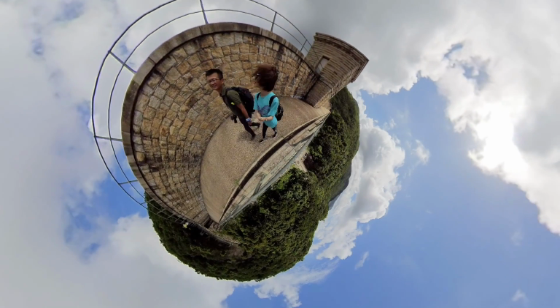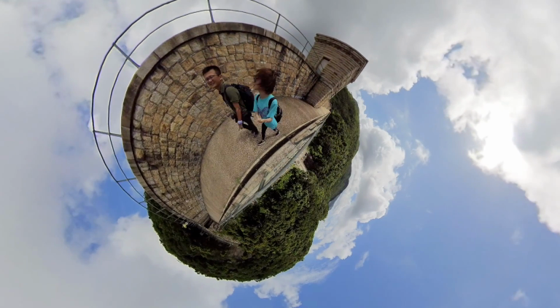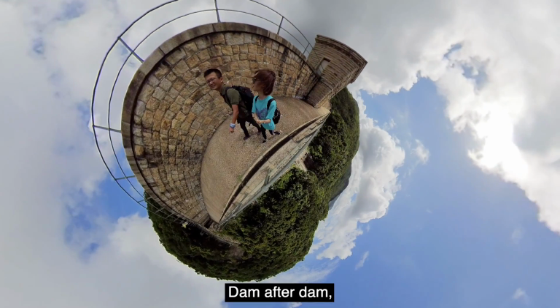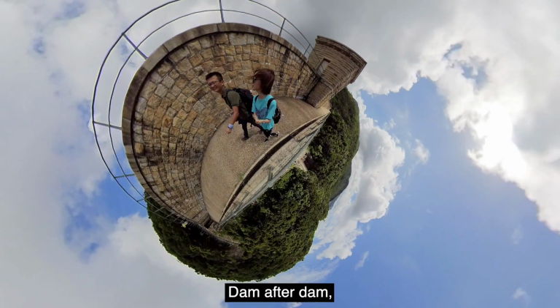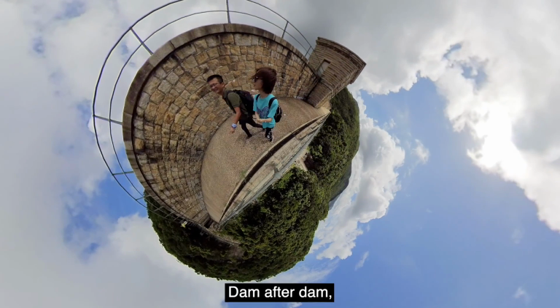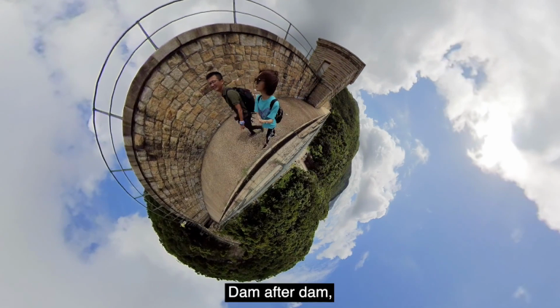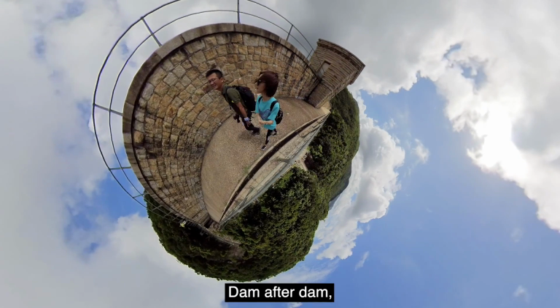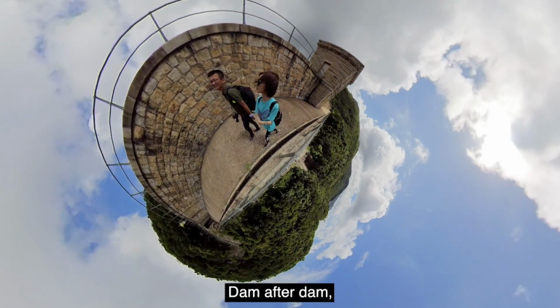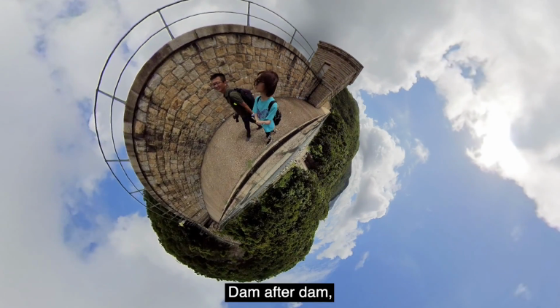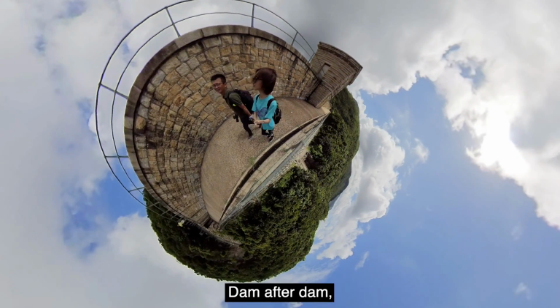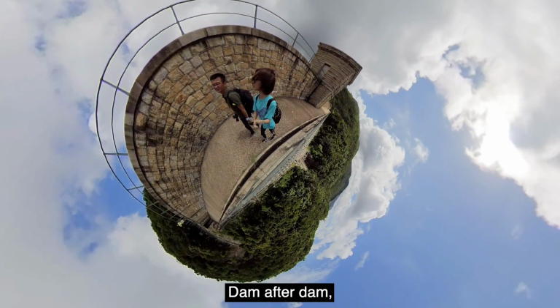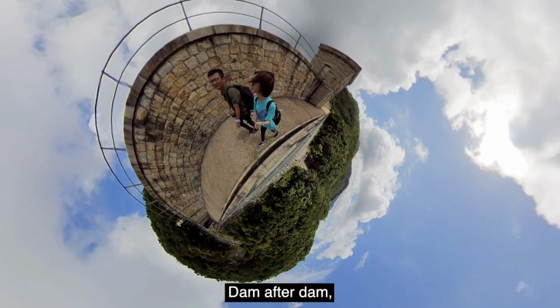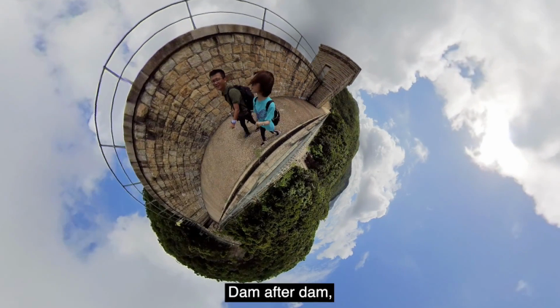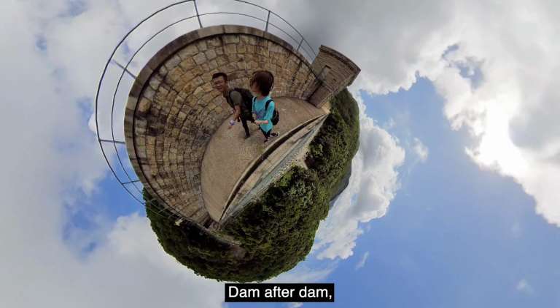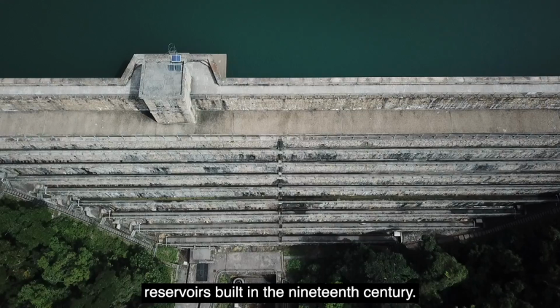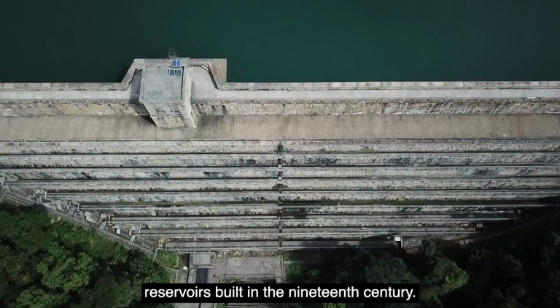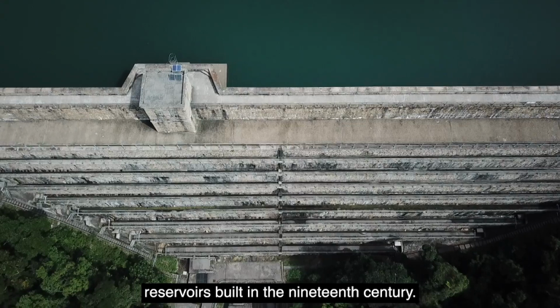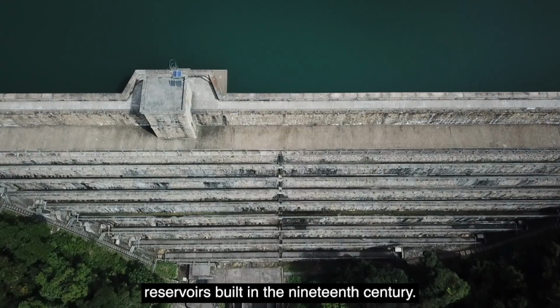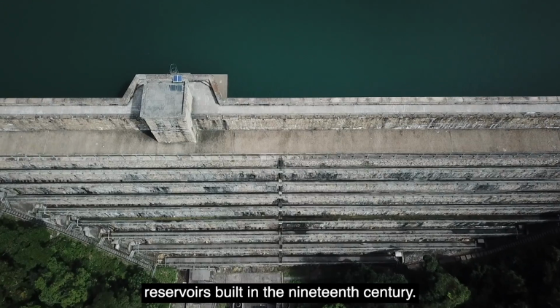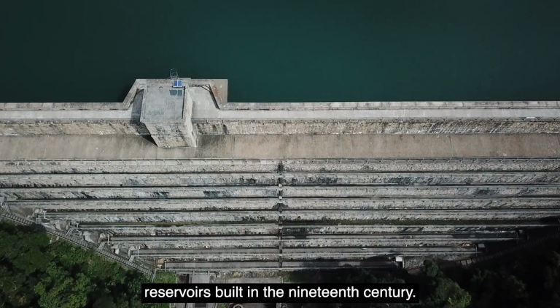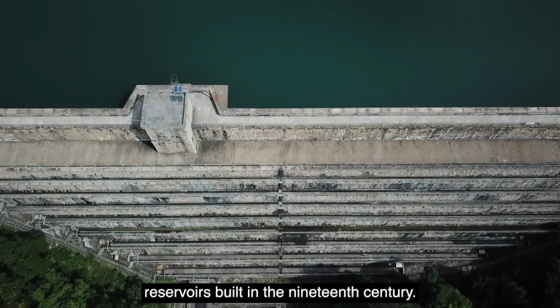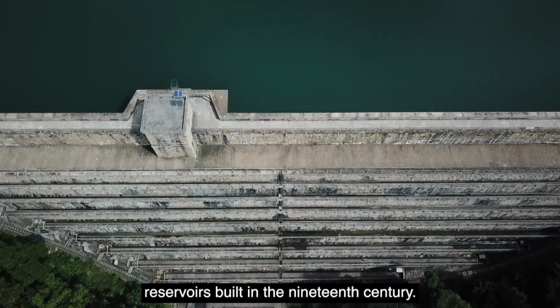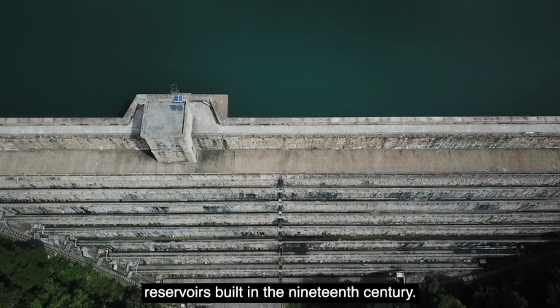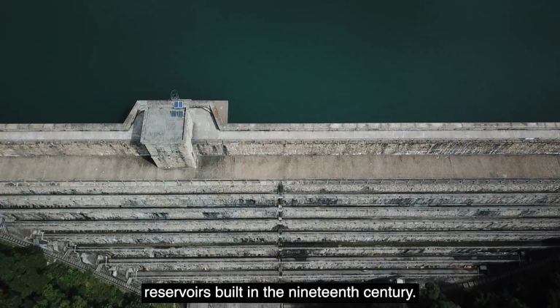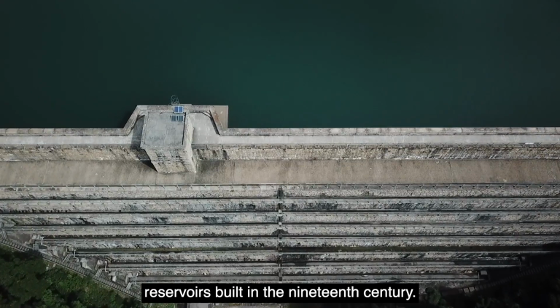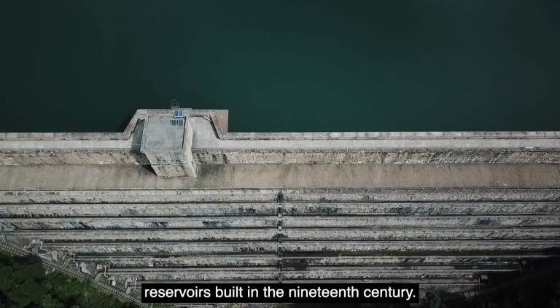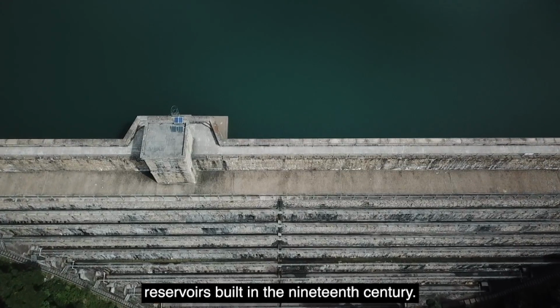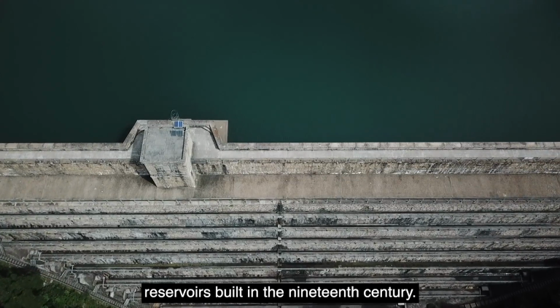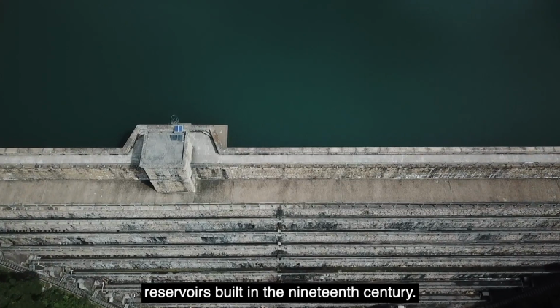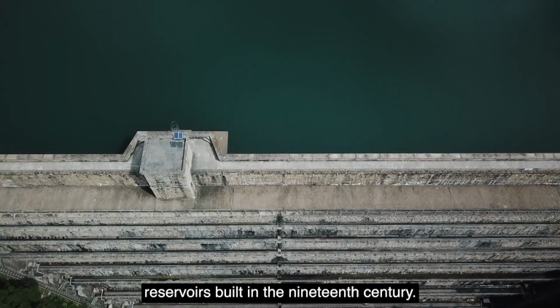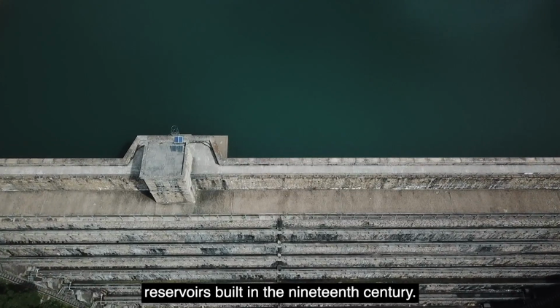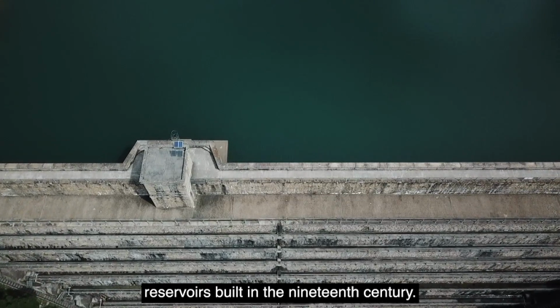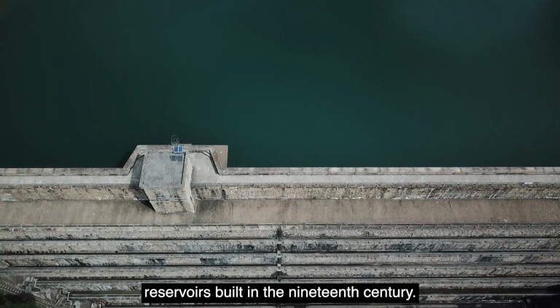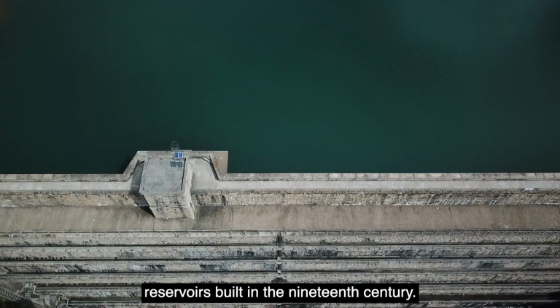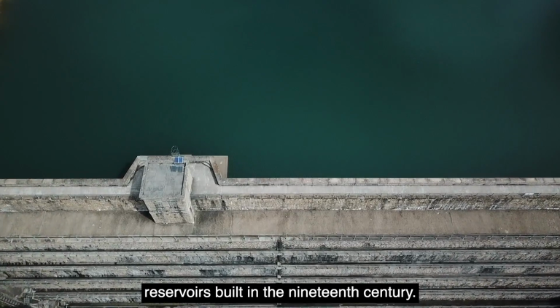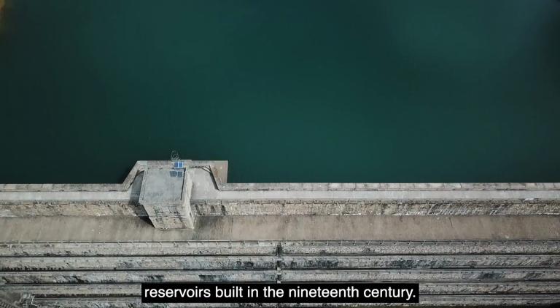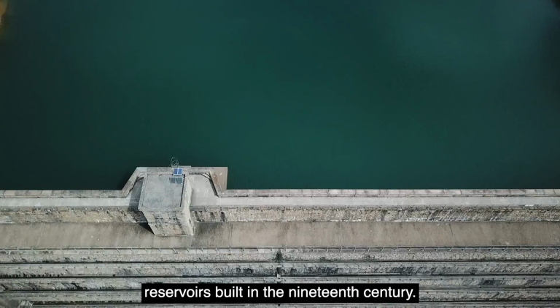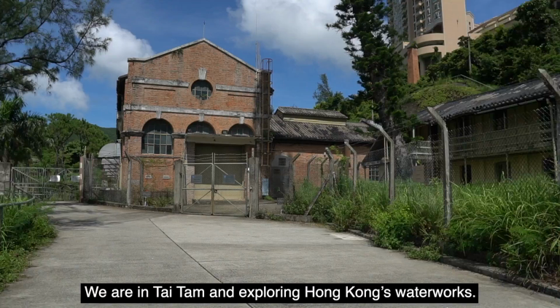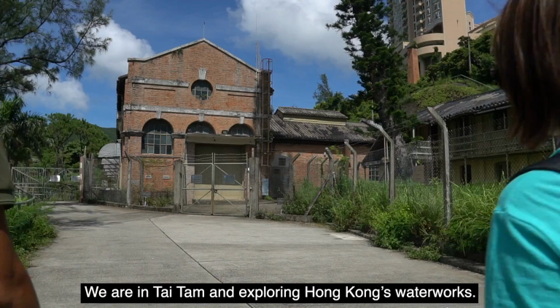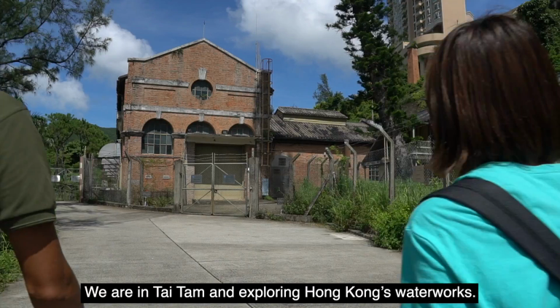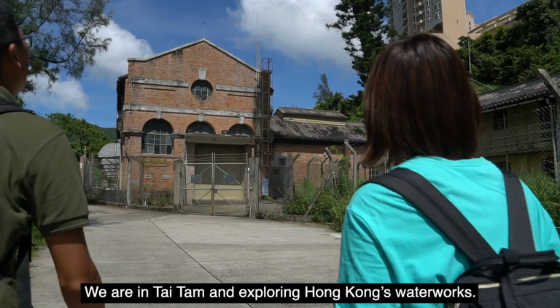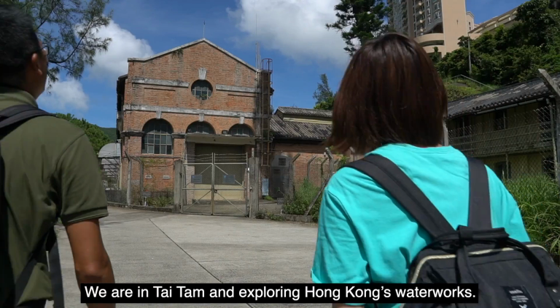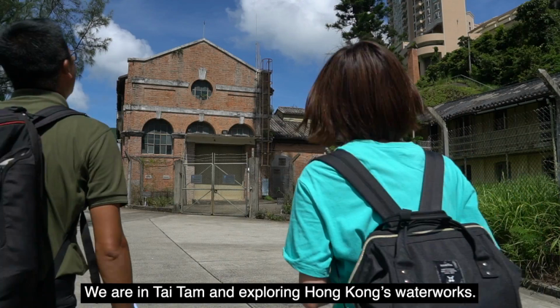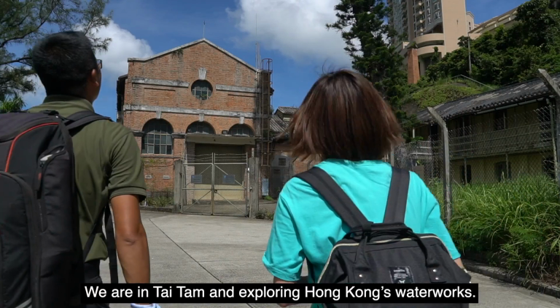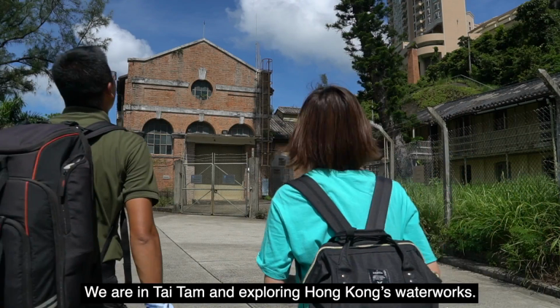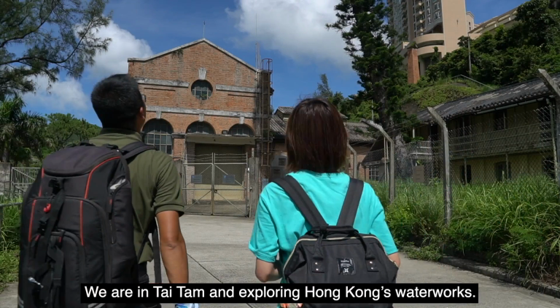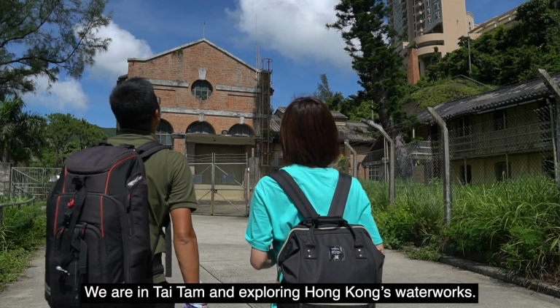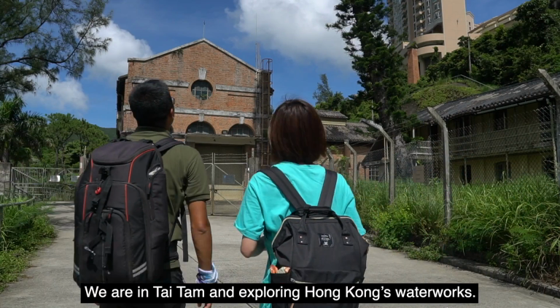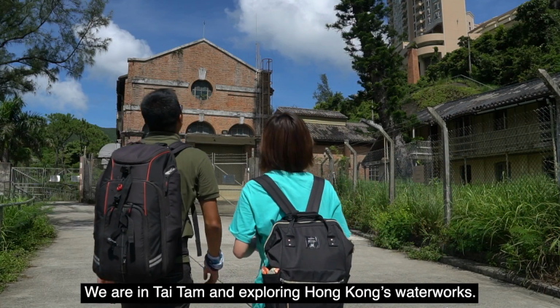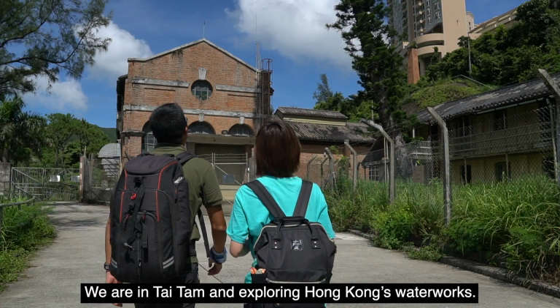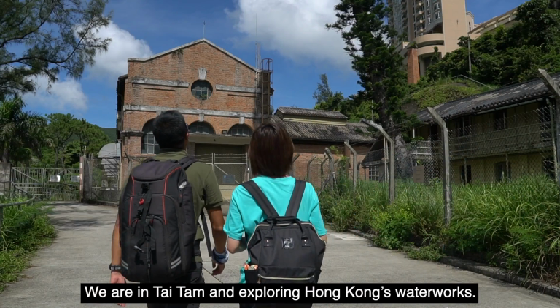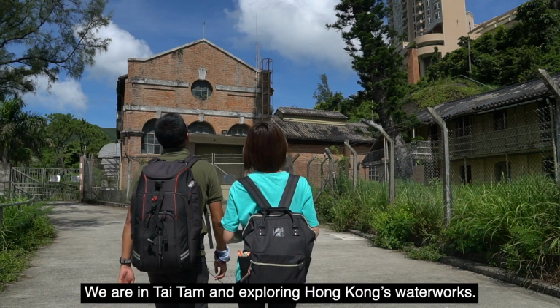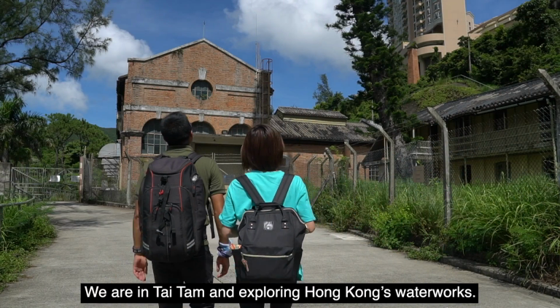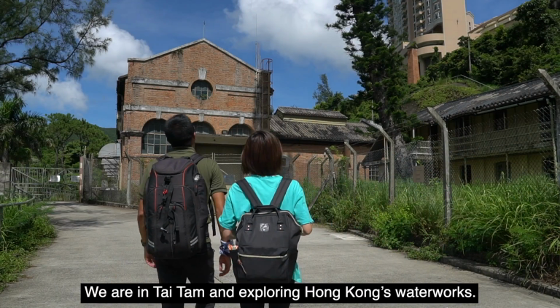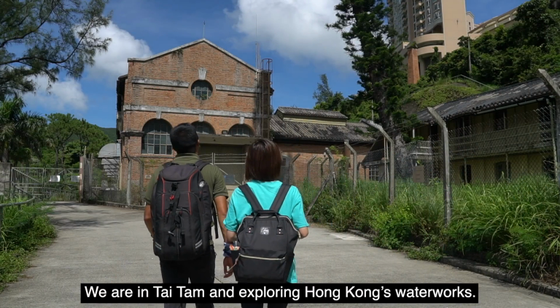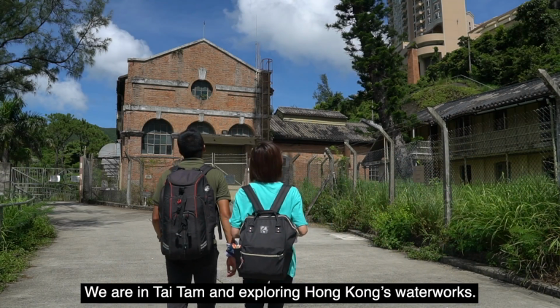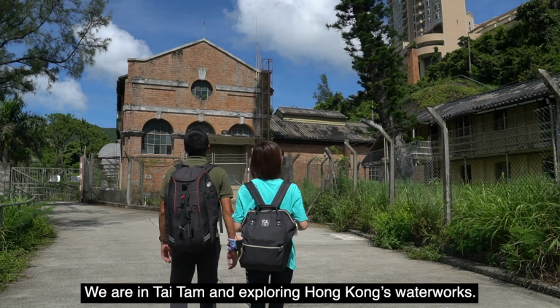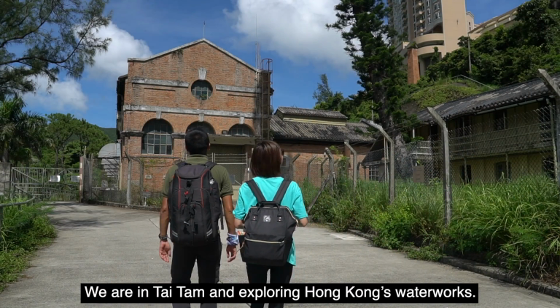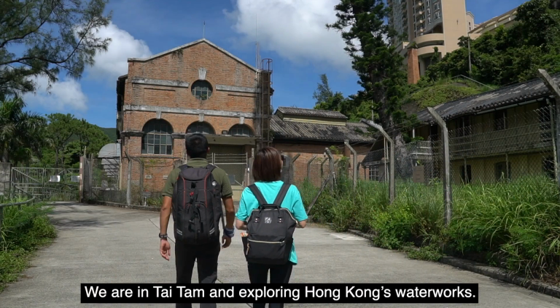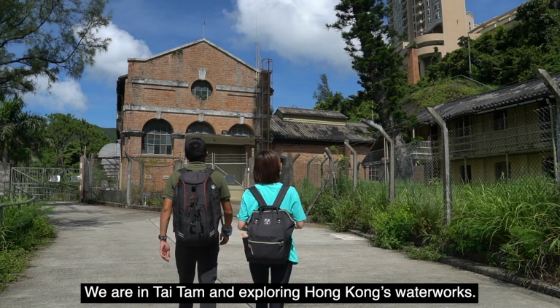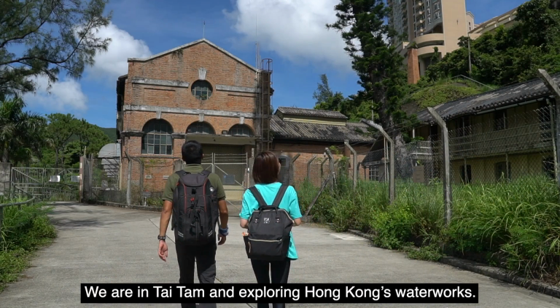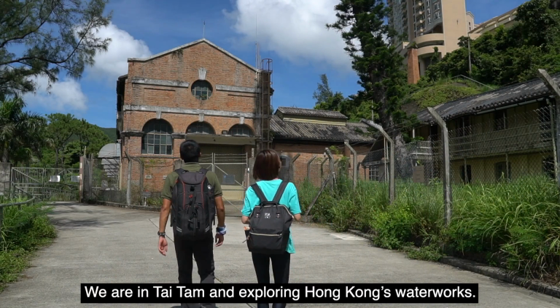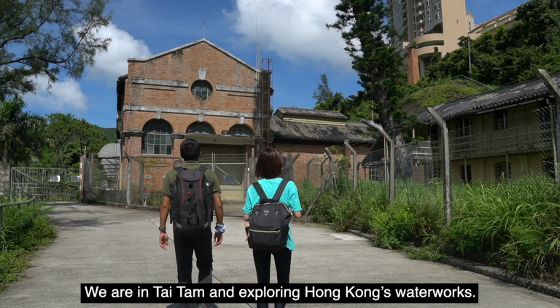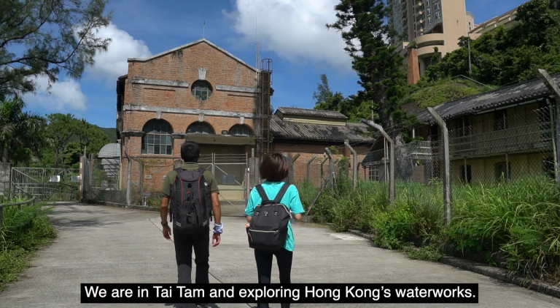Dam after dam, reservoirs built in the 19th century. We're in high time and exploring Hong Kong's waterworks.